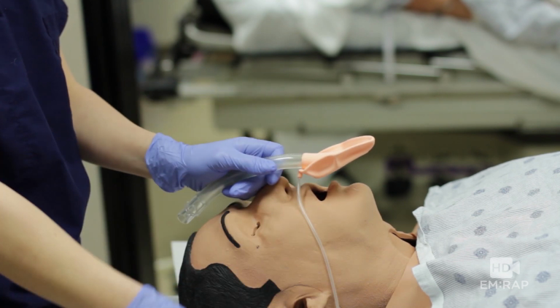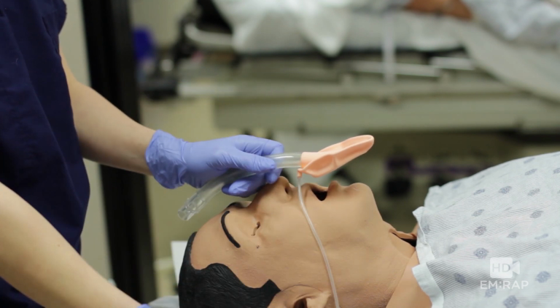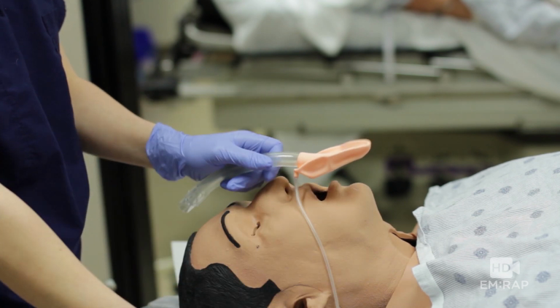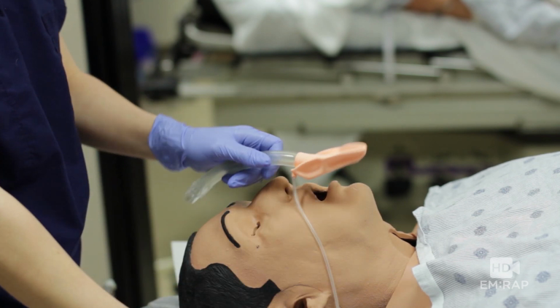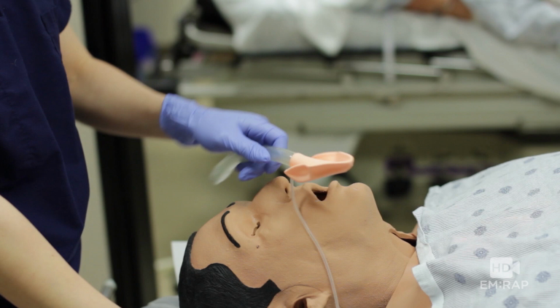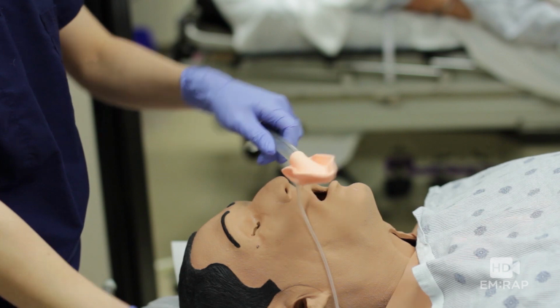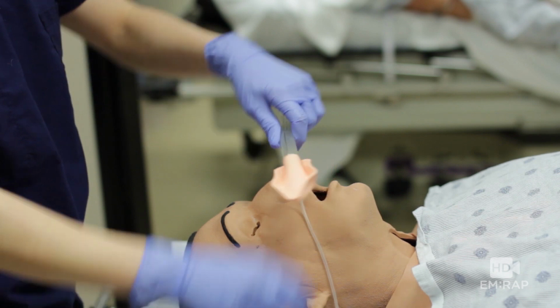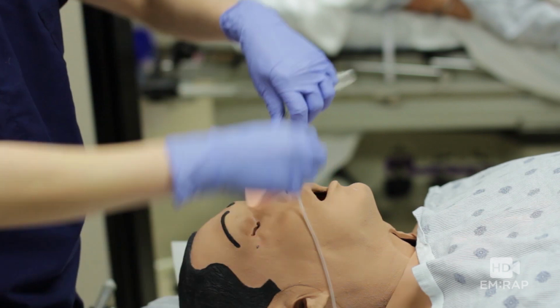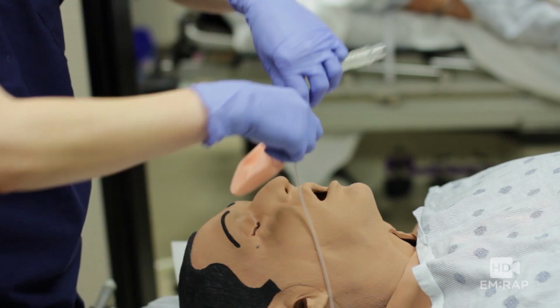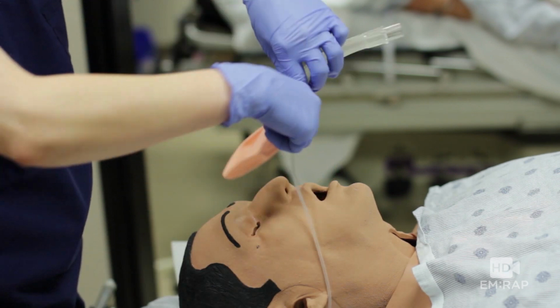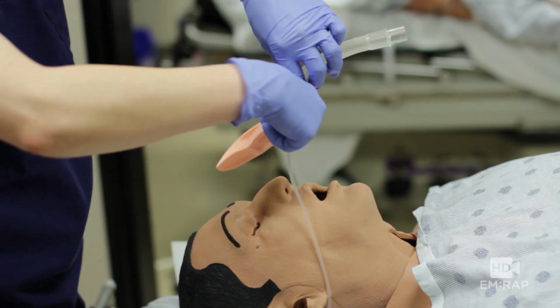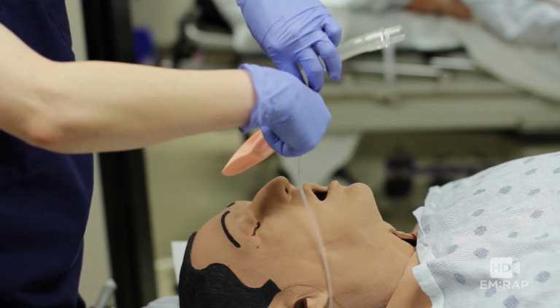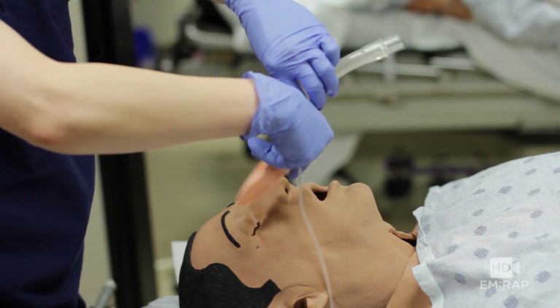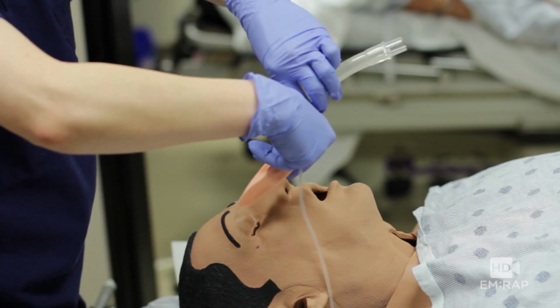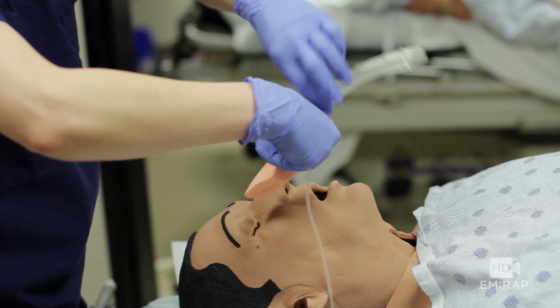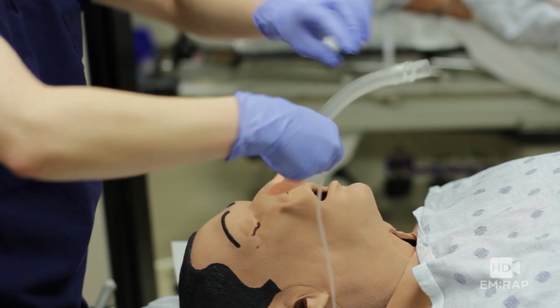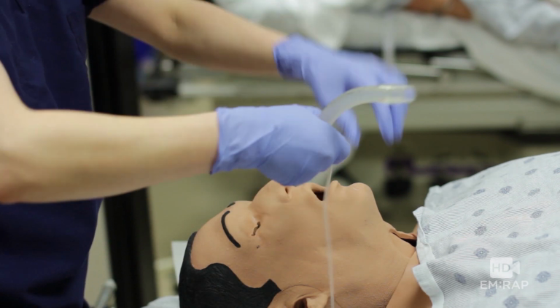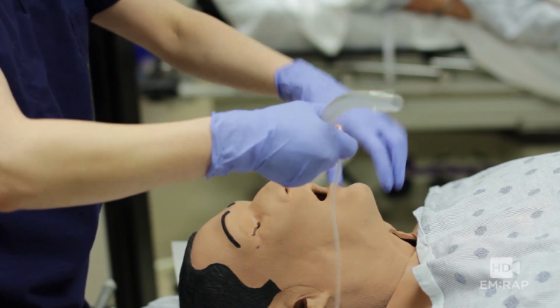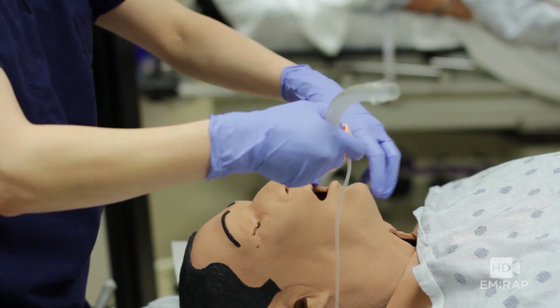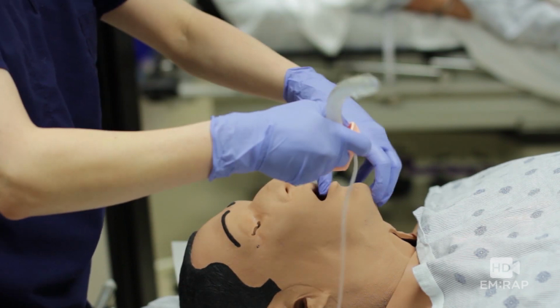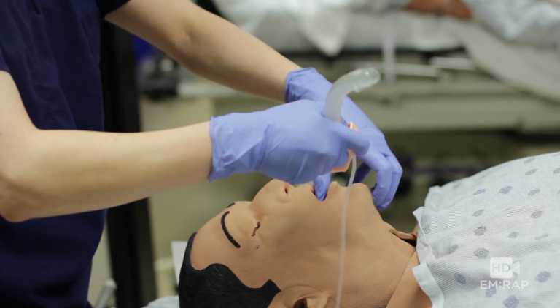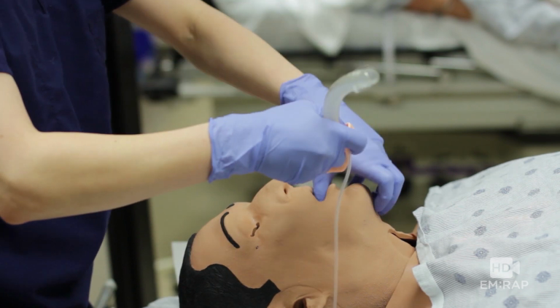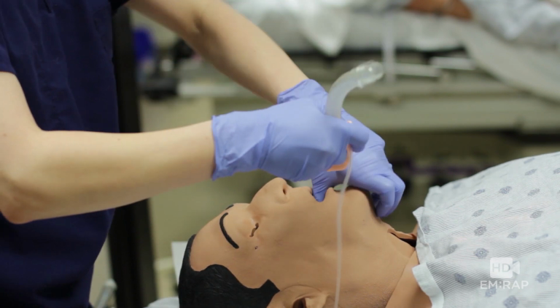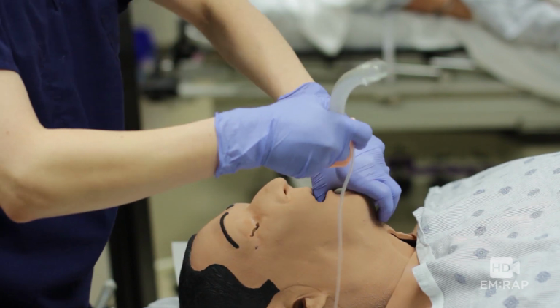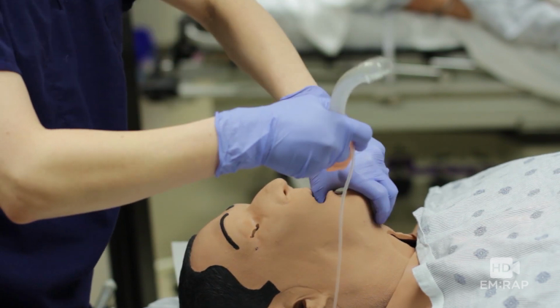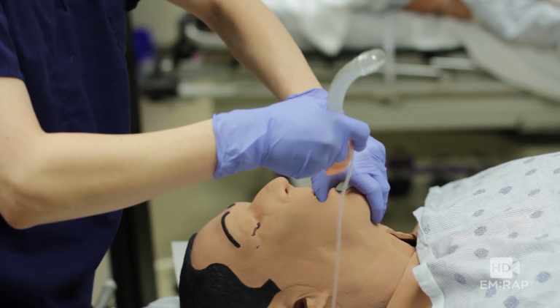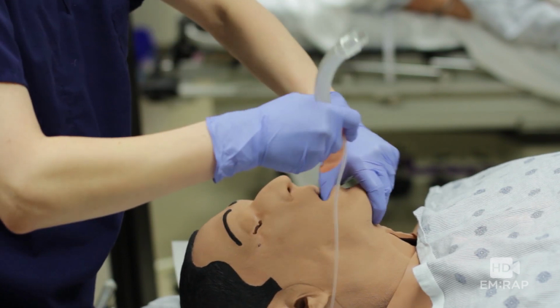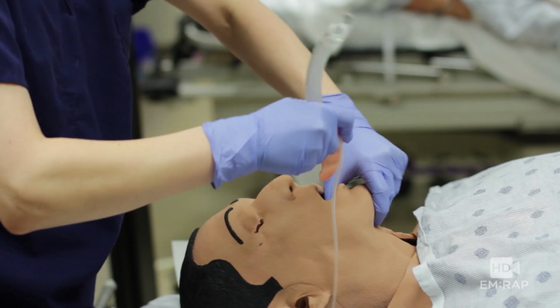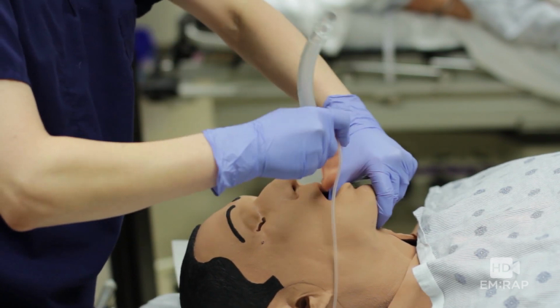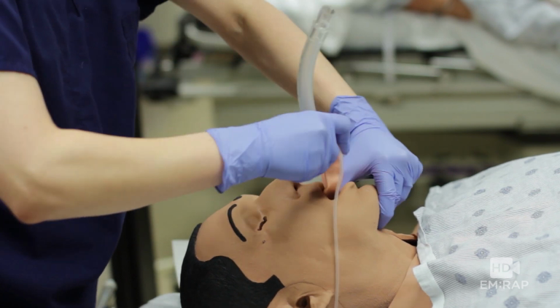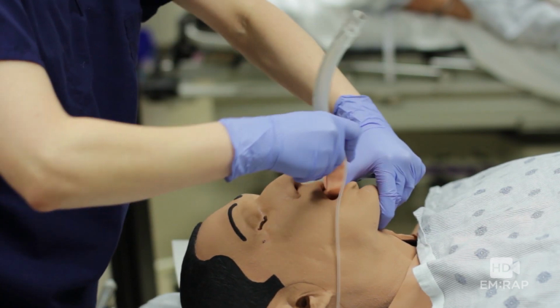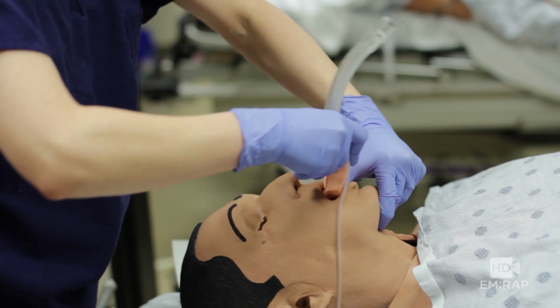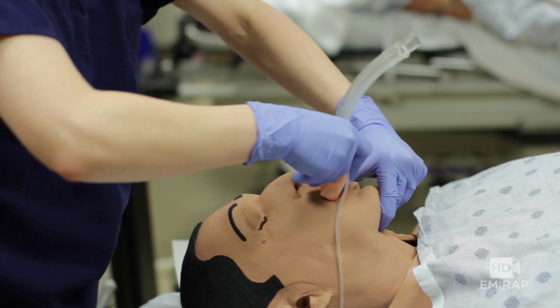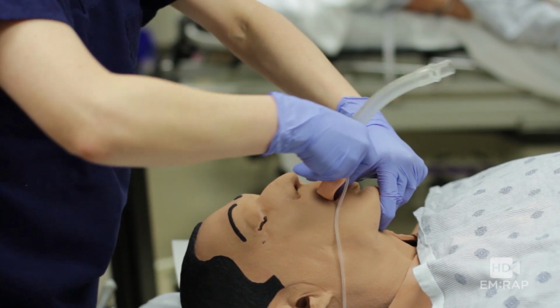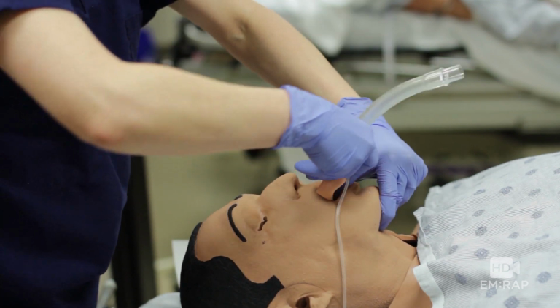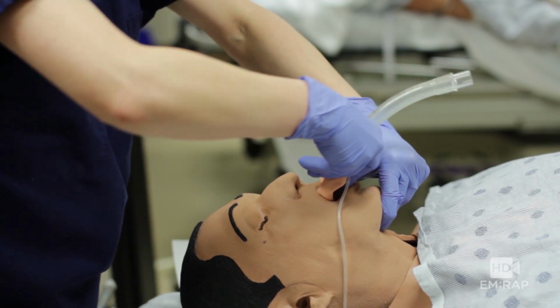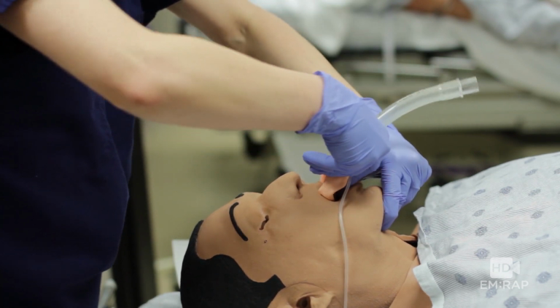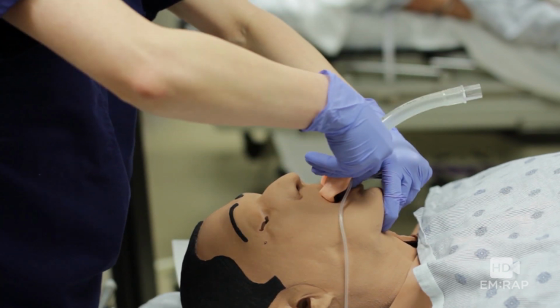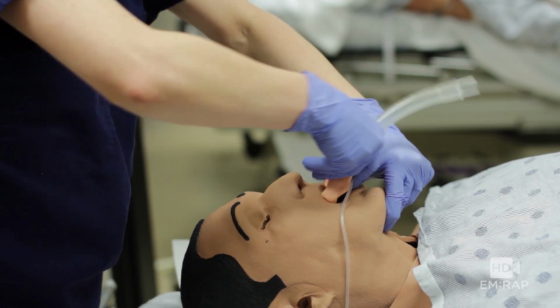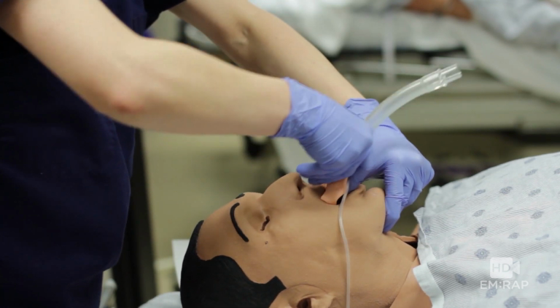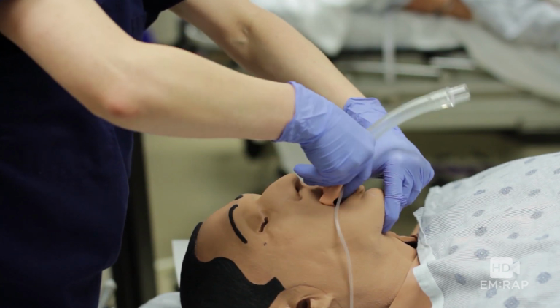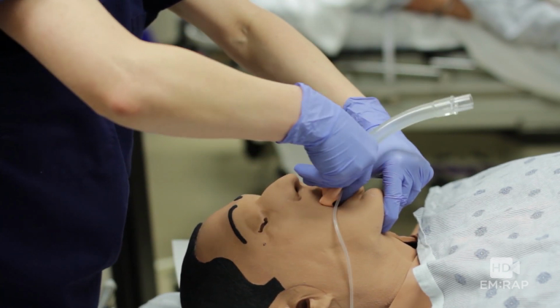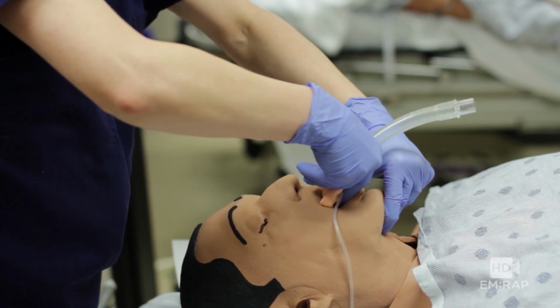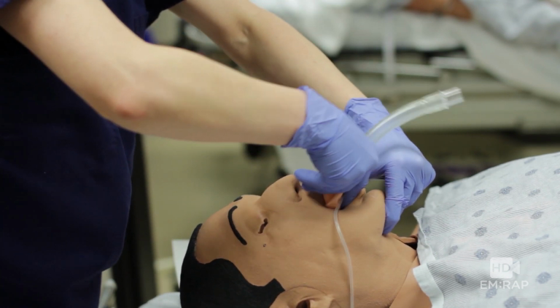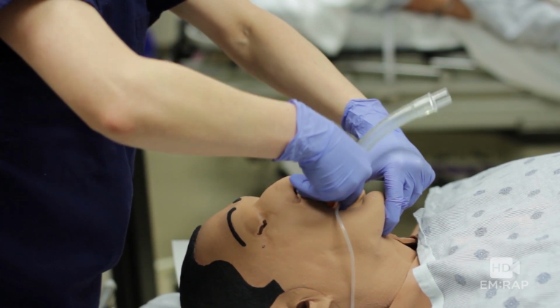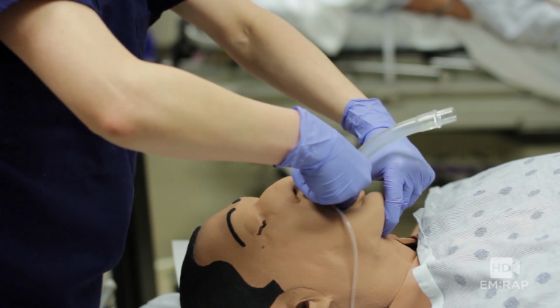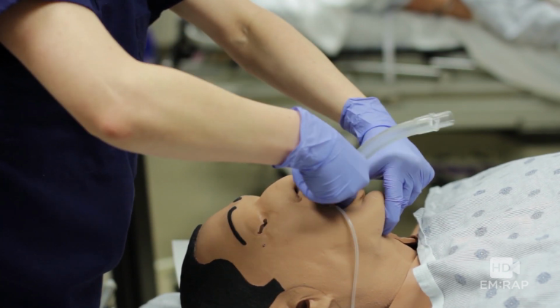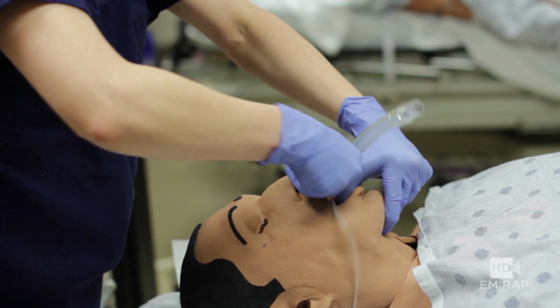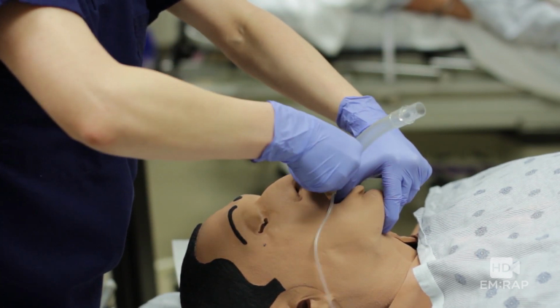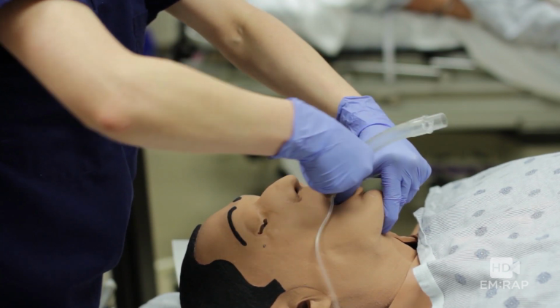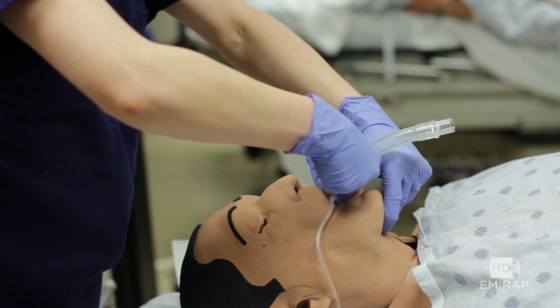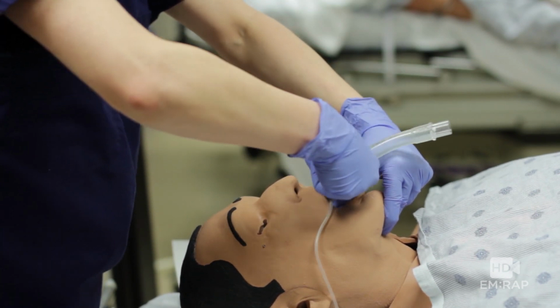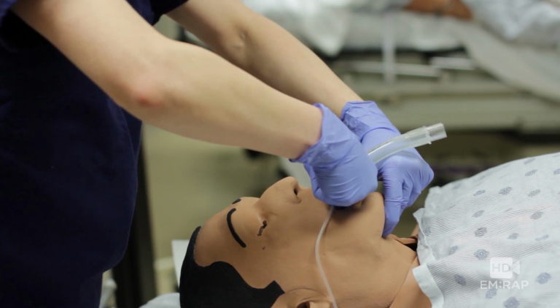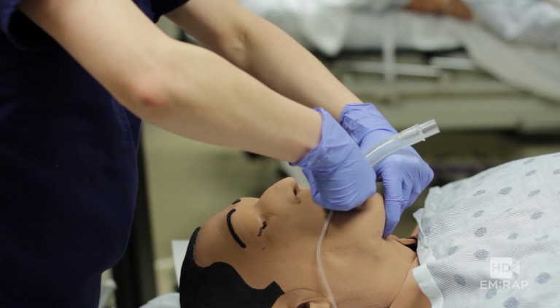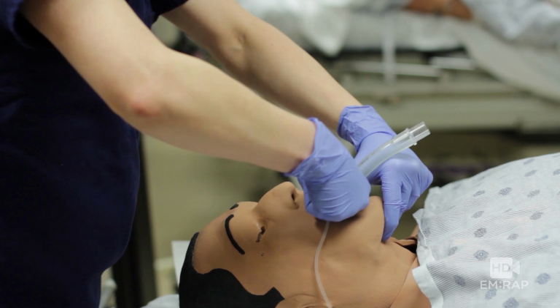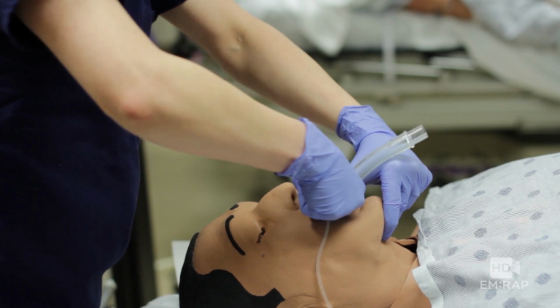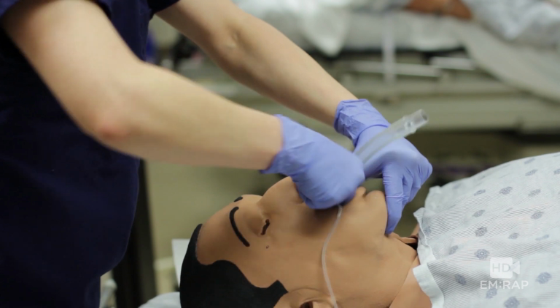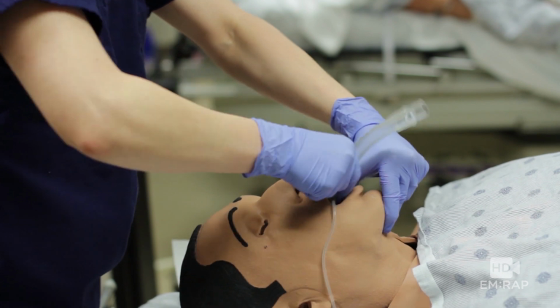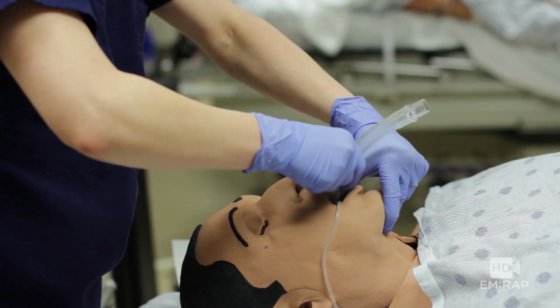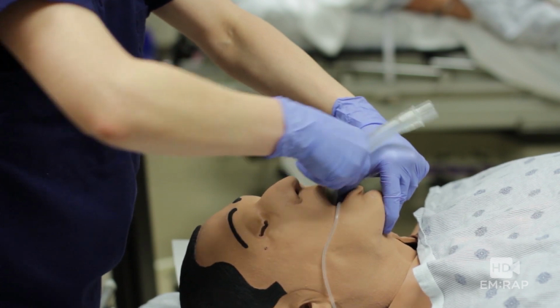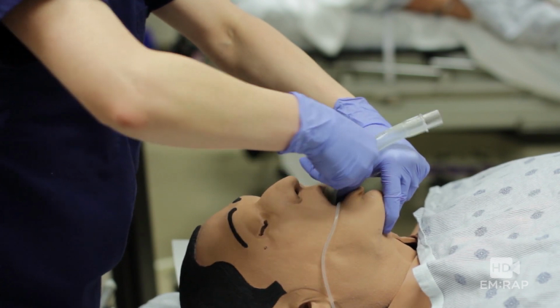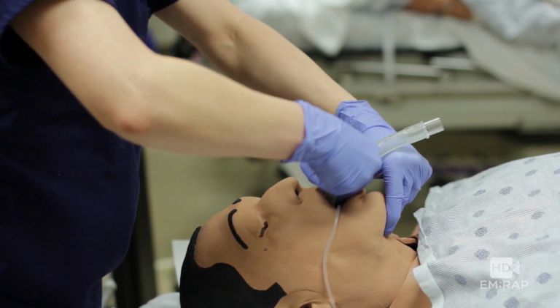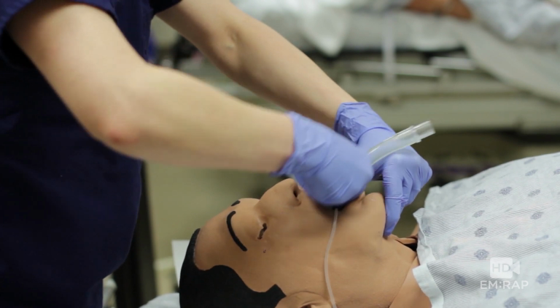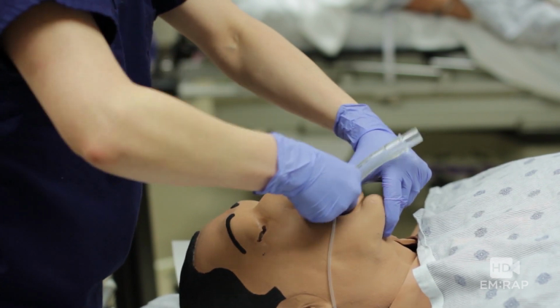For insertion, you're going to slide it first along the hard palate, then the soft palate, and advancing it into the hypopharynx.